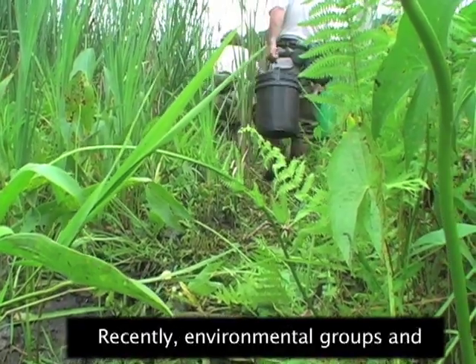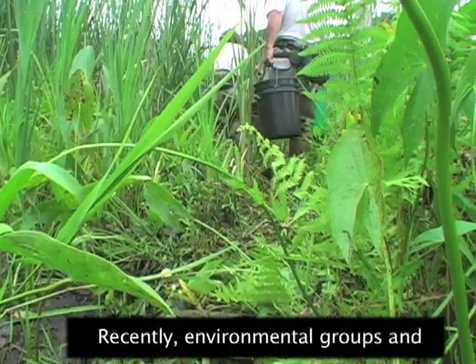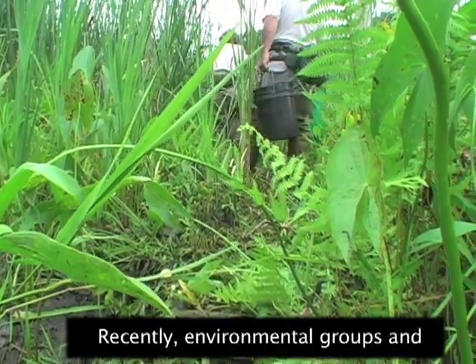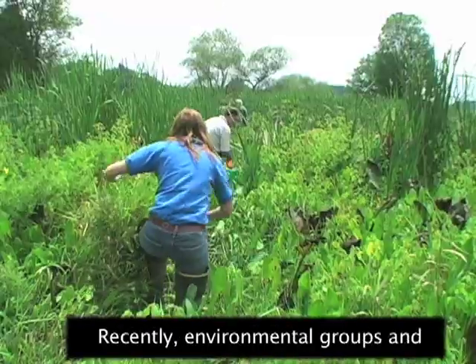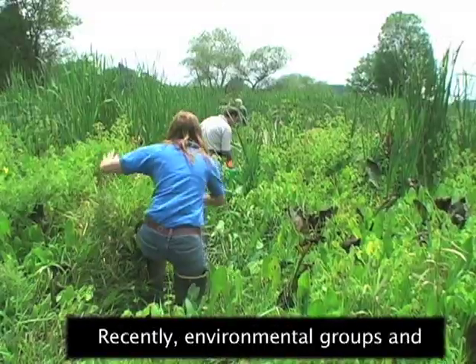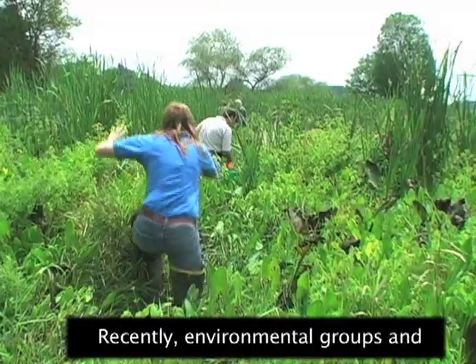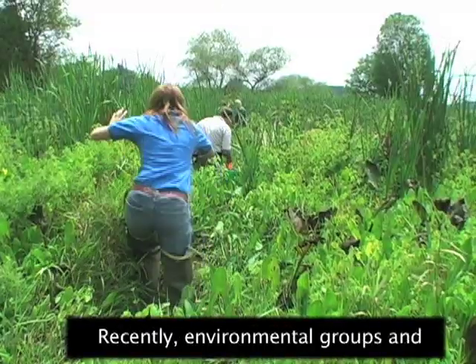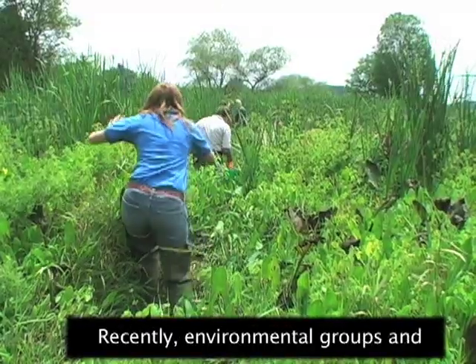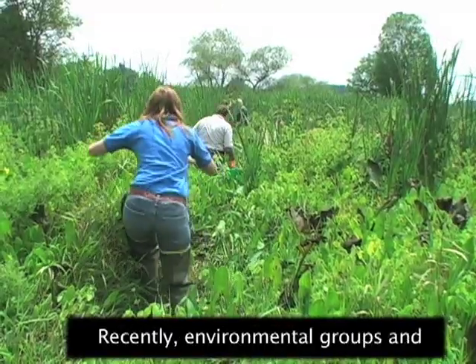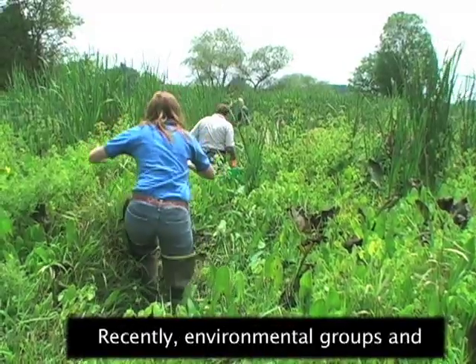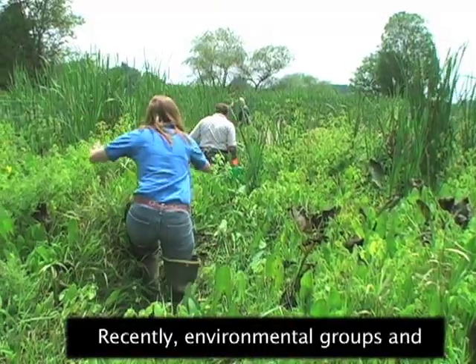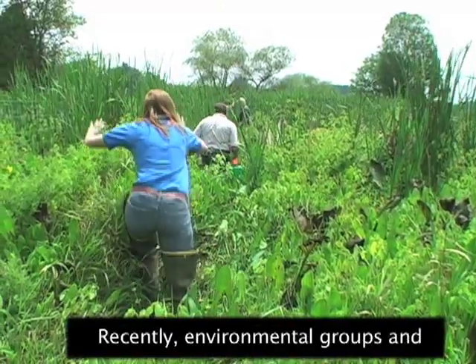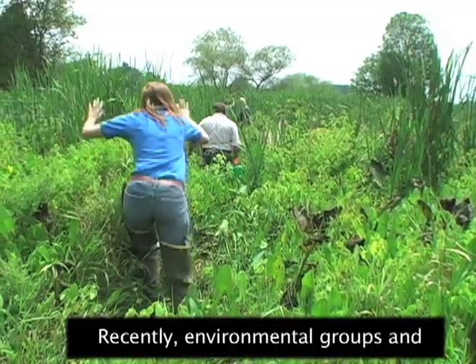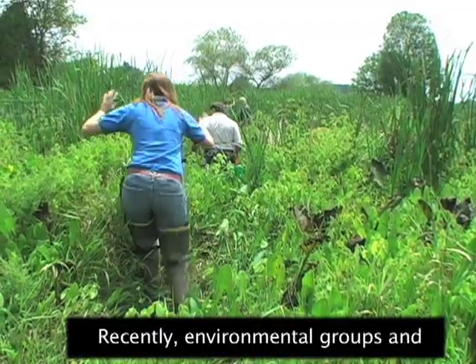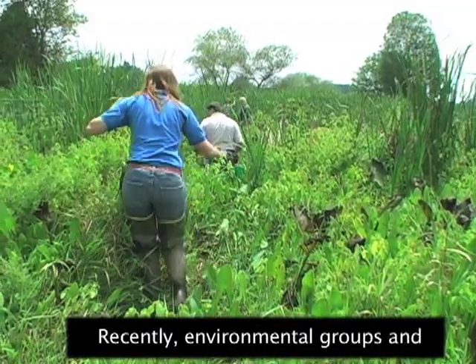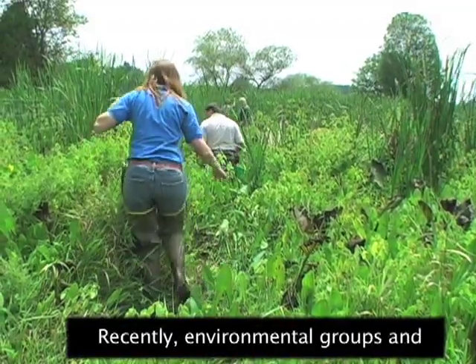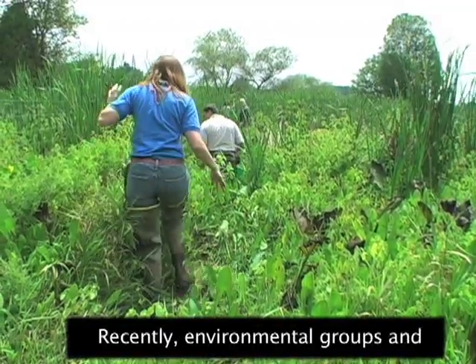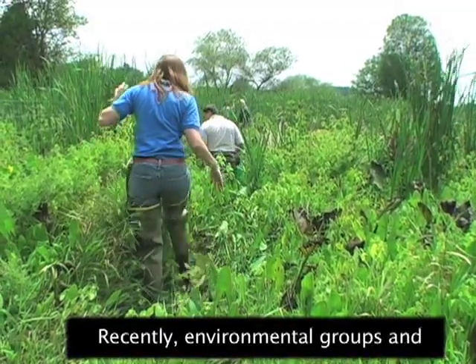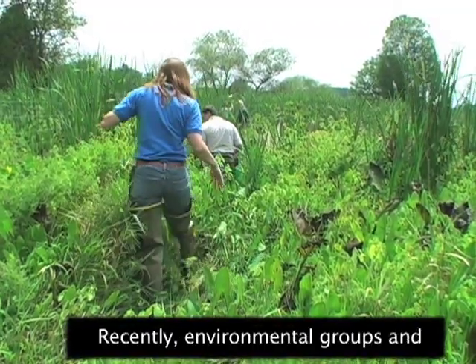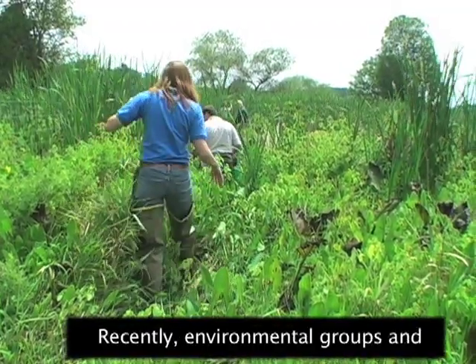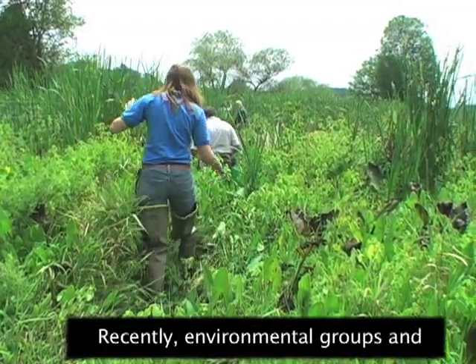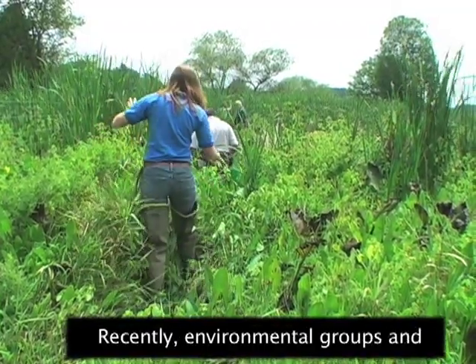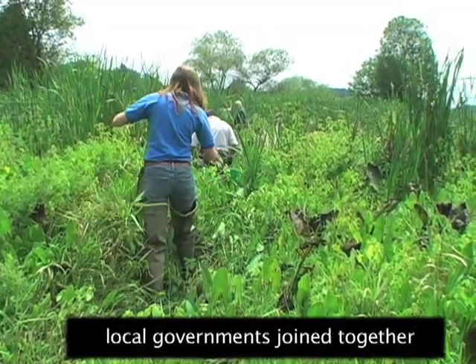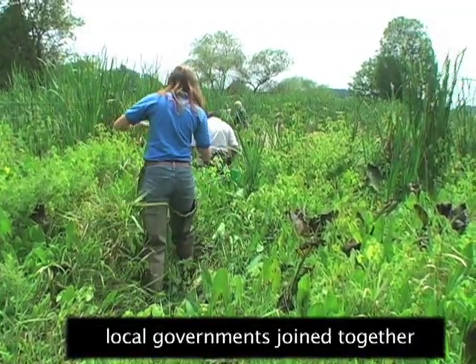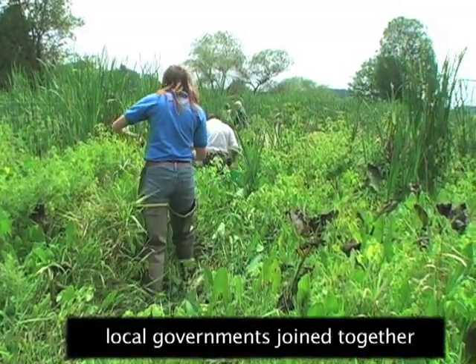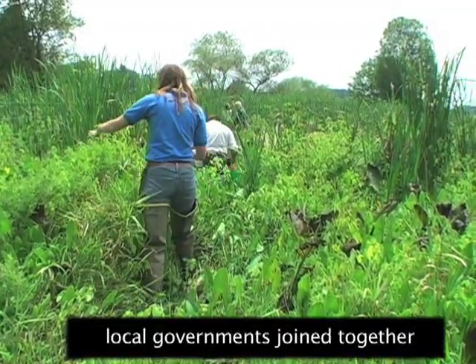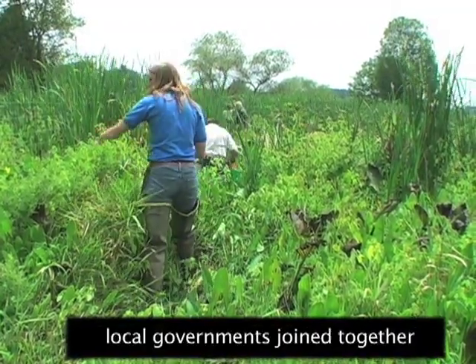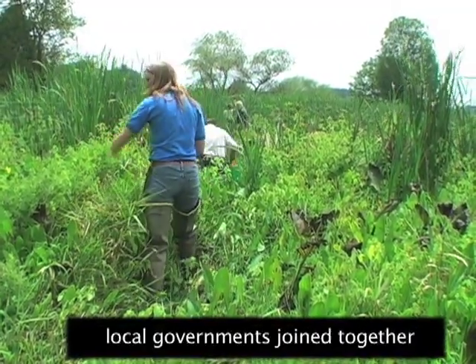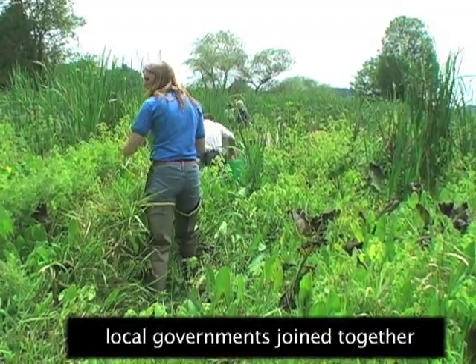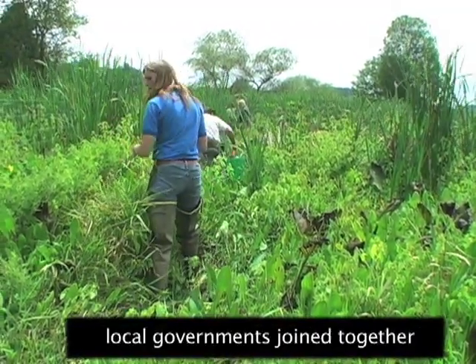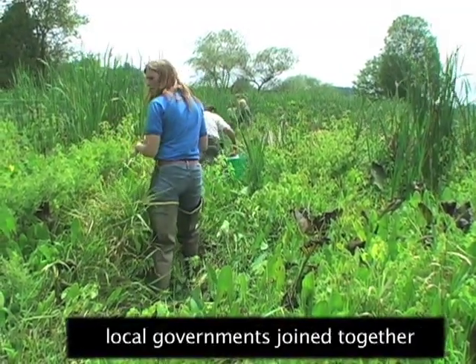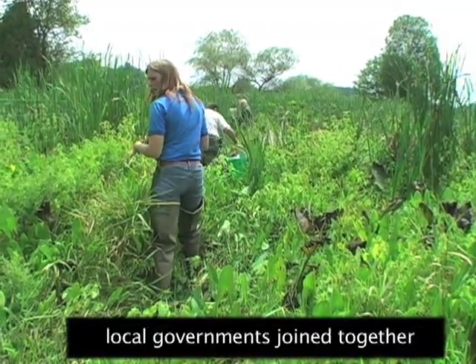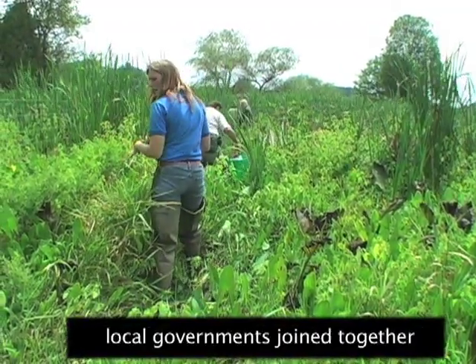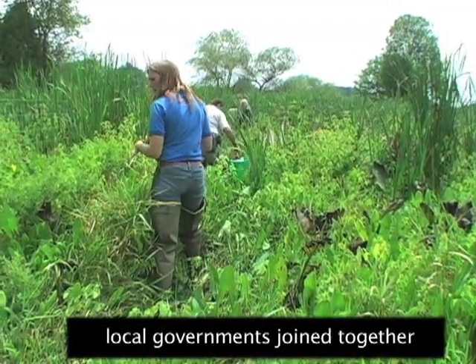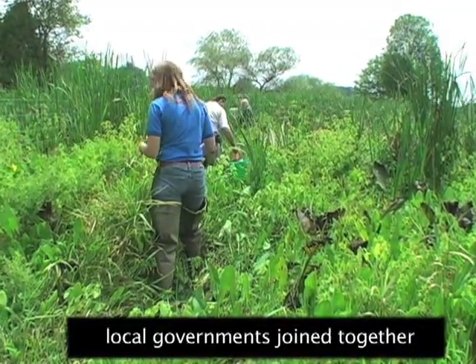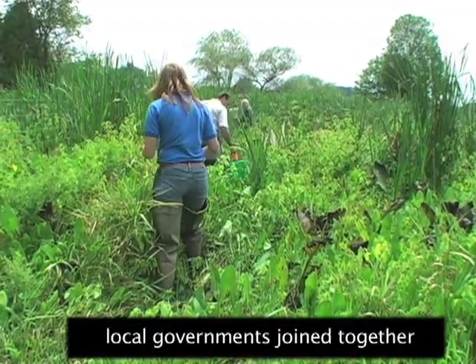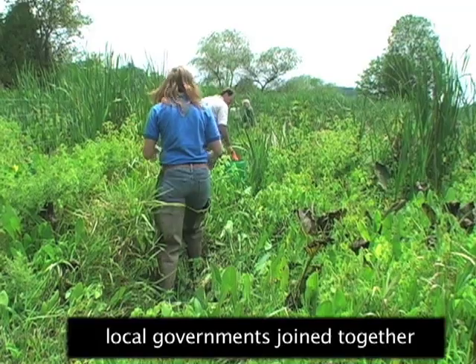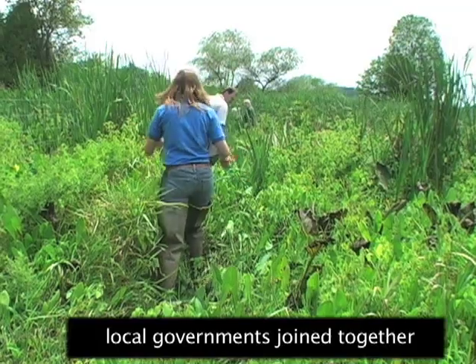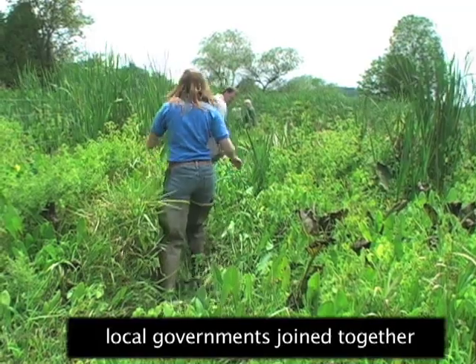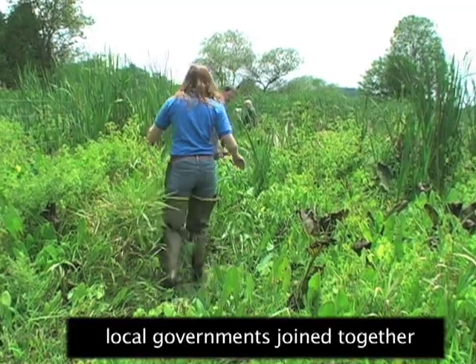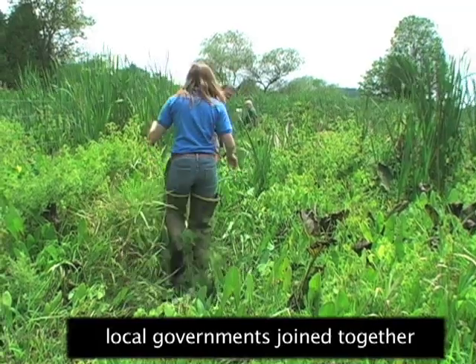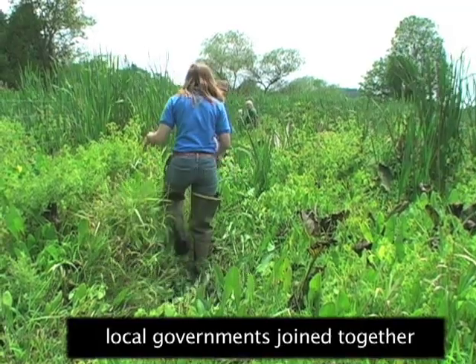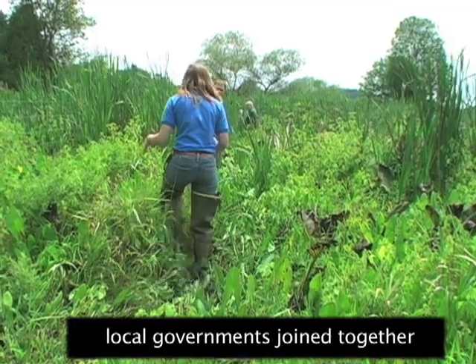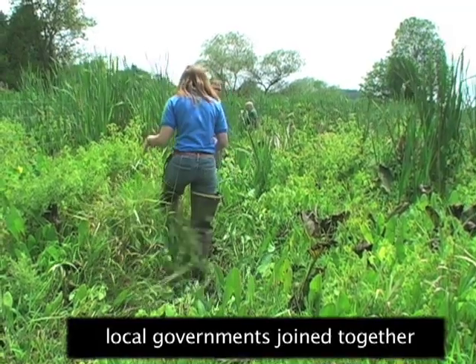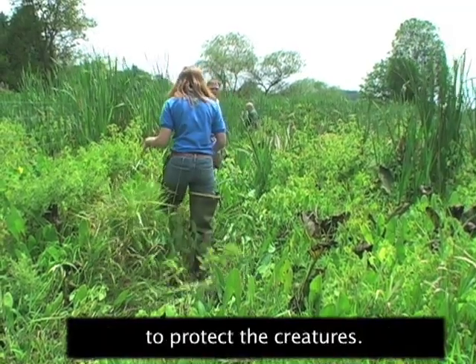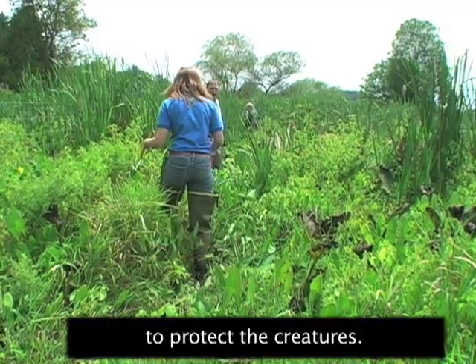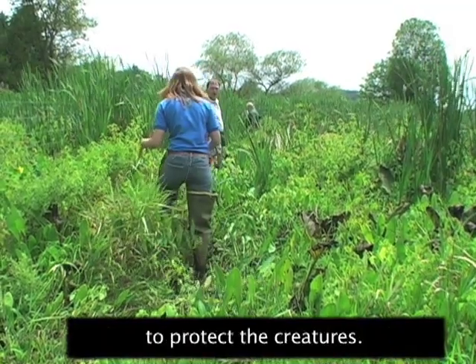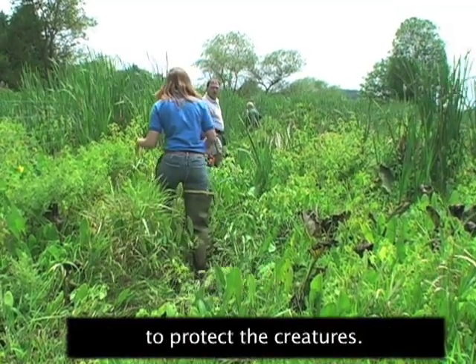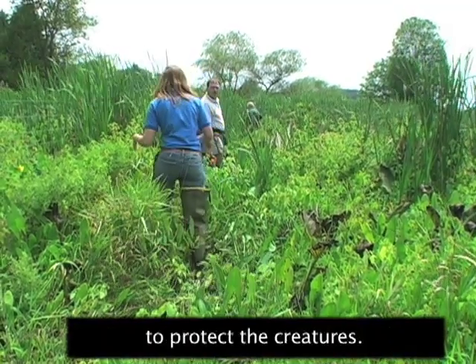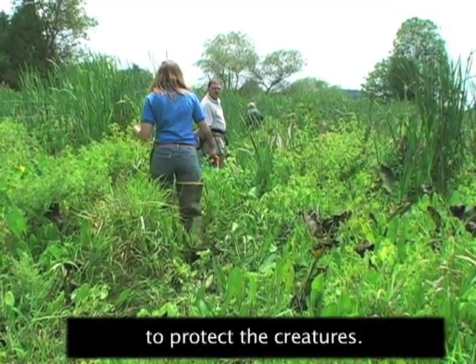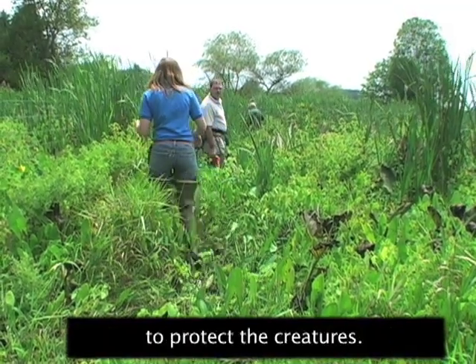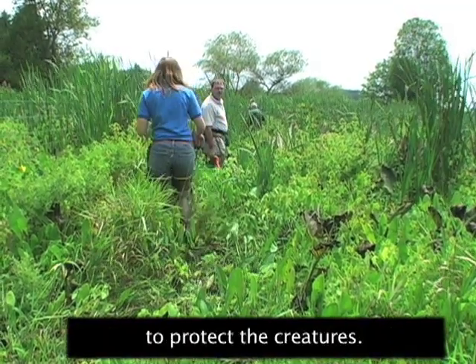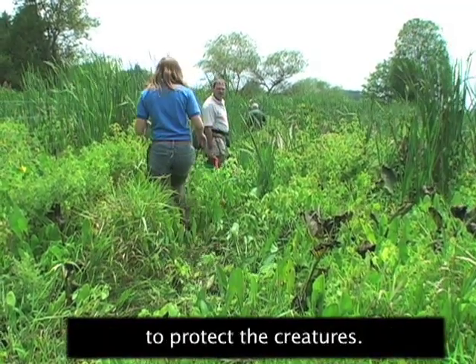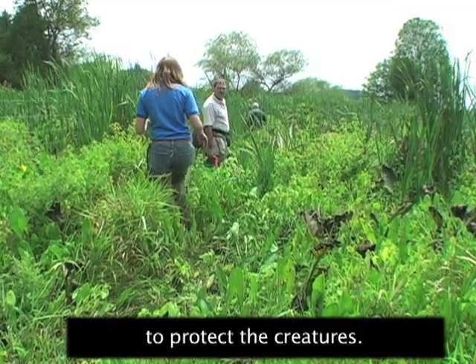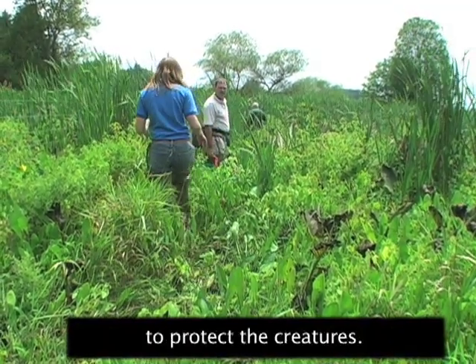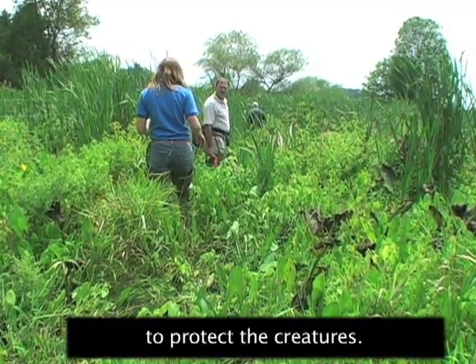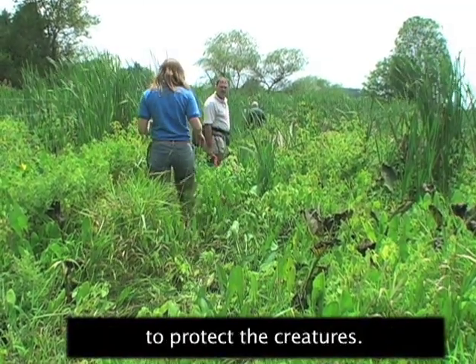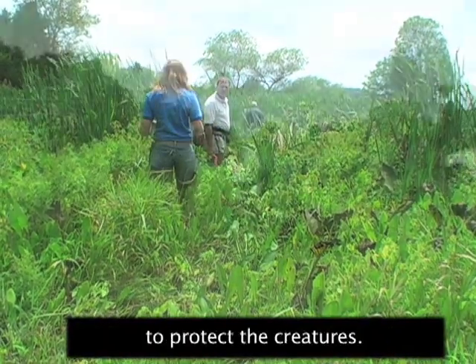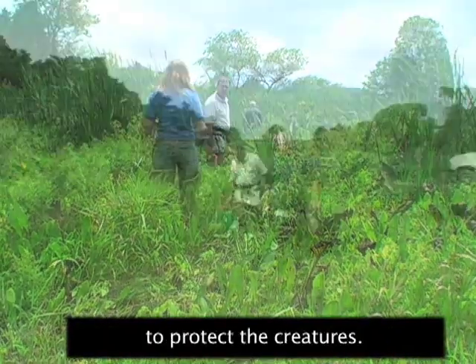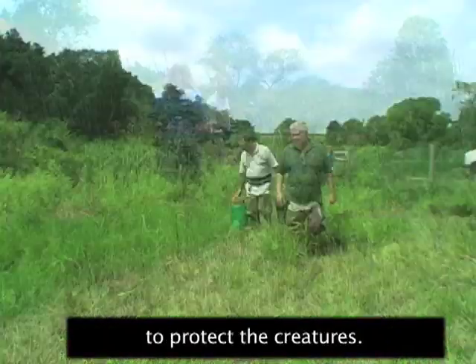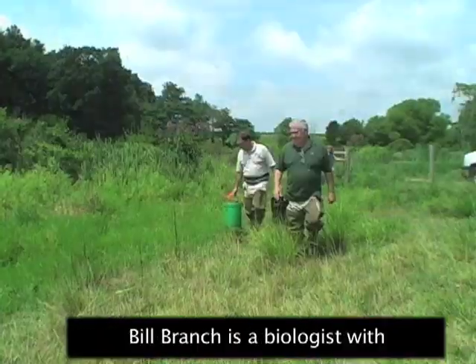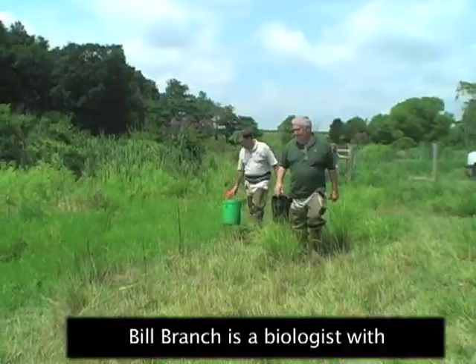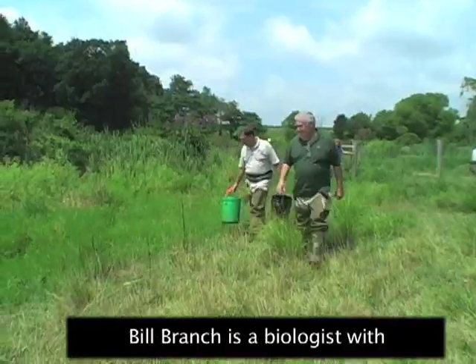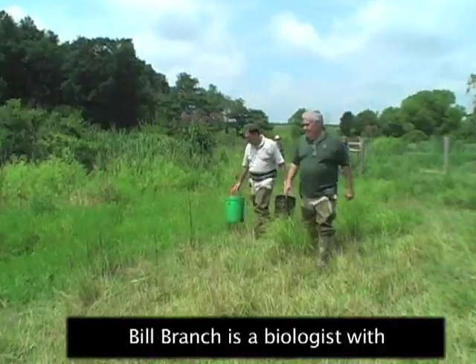Recently, environmental groups and local governments joined together to protect the creatures.